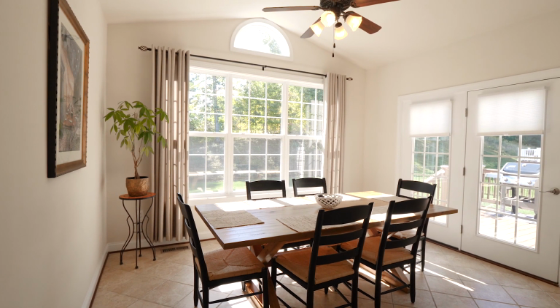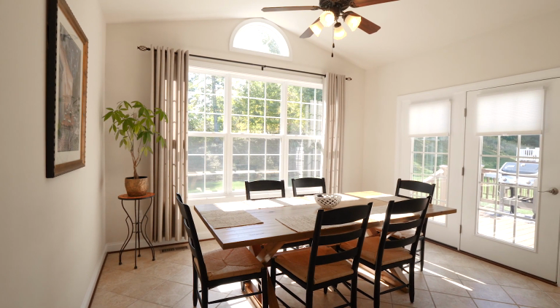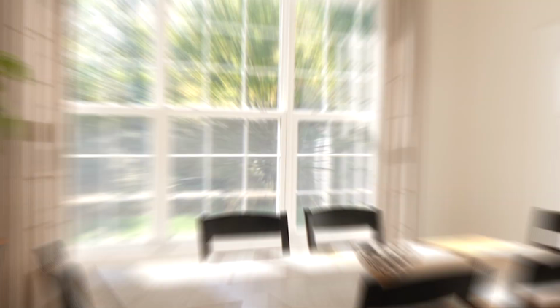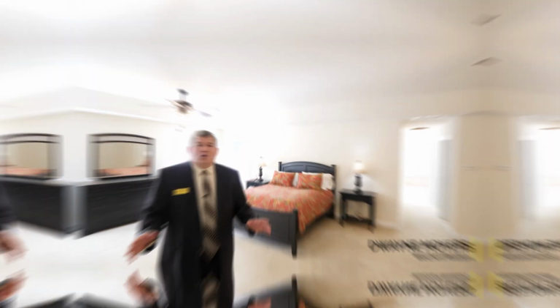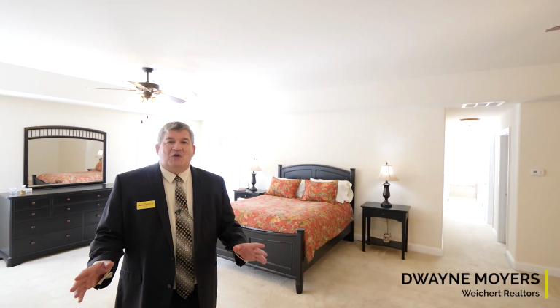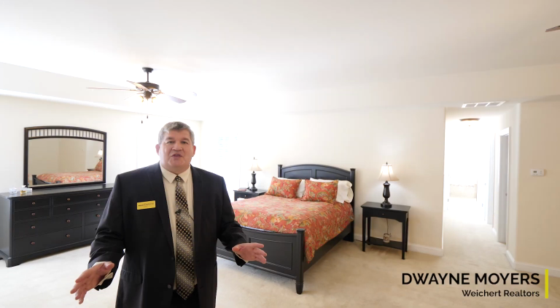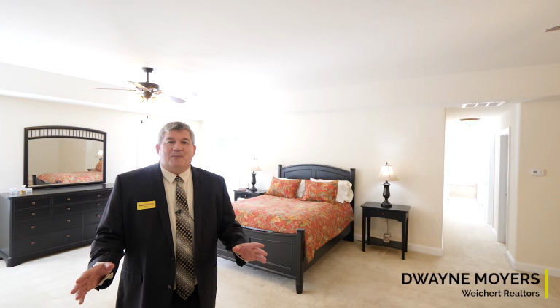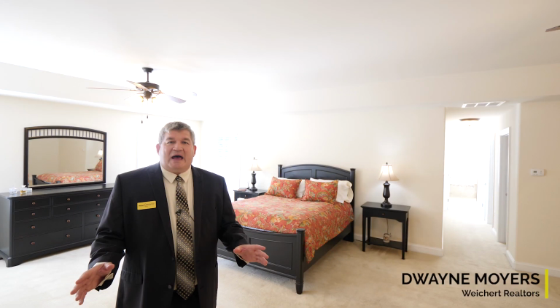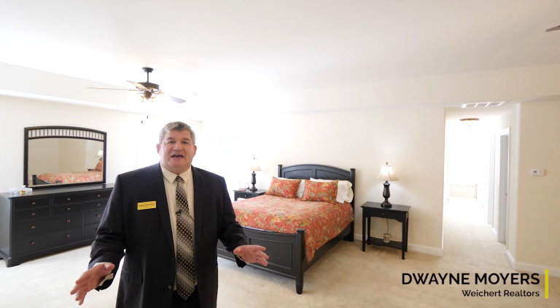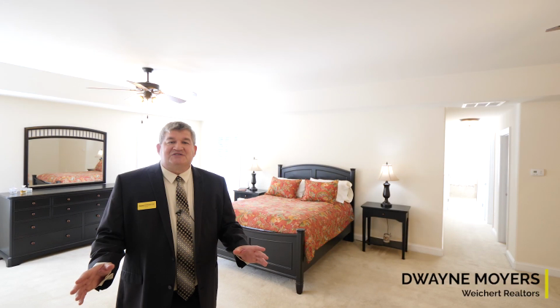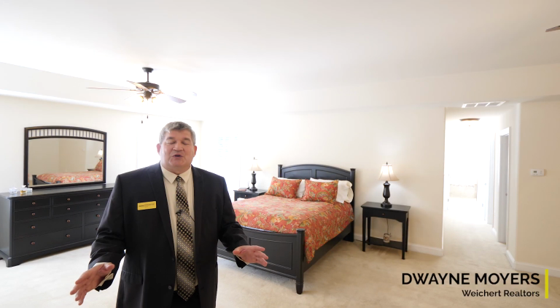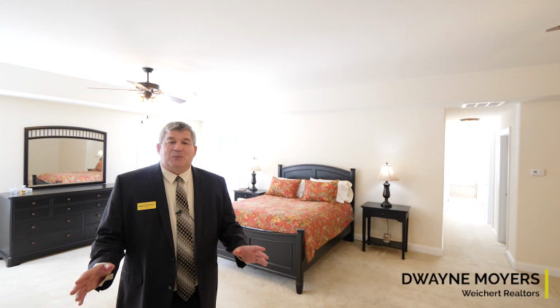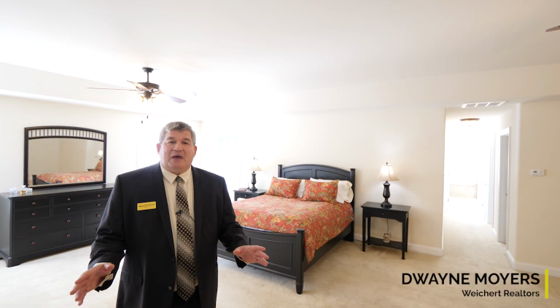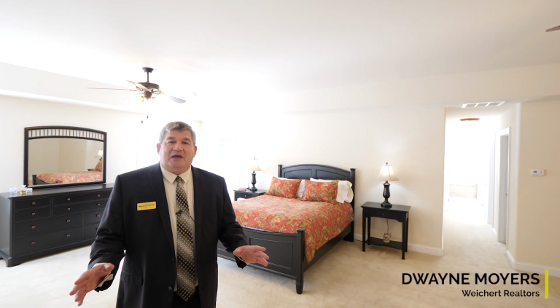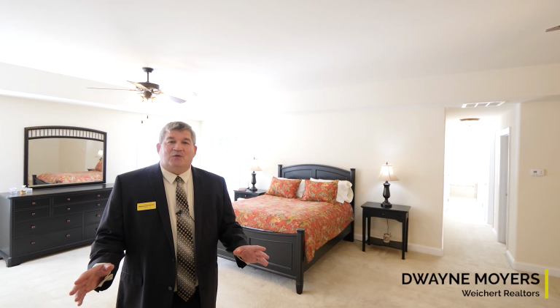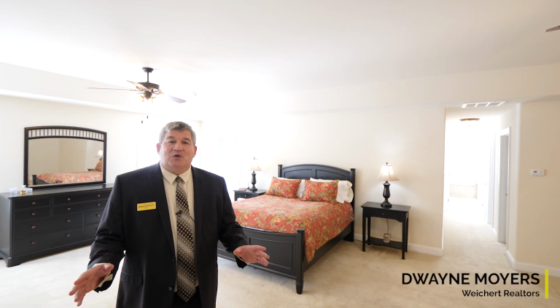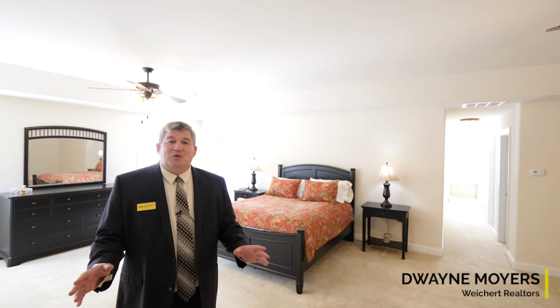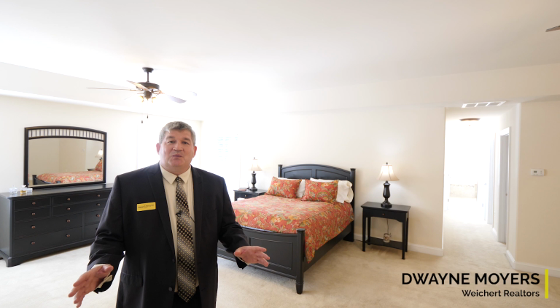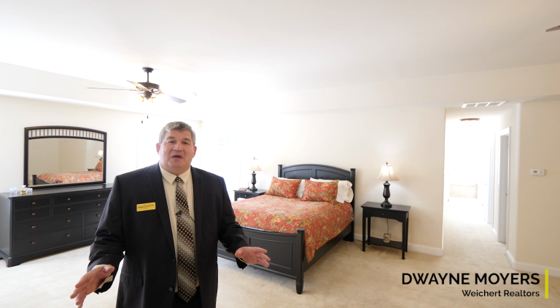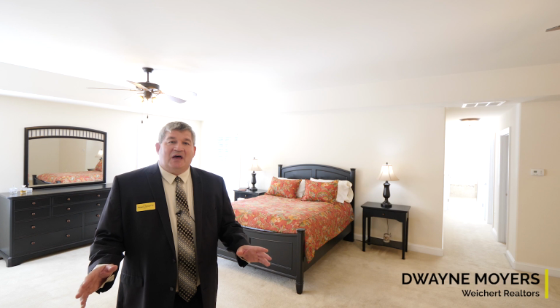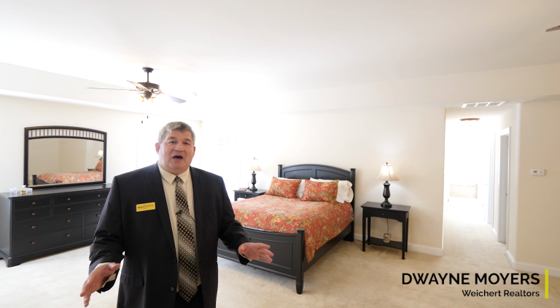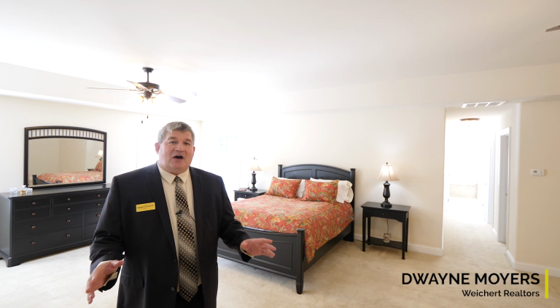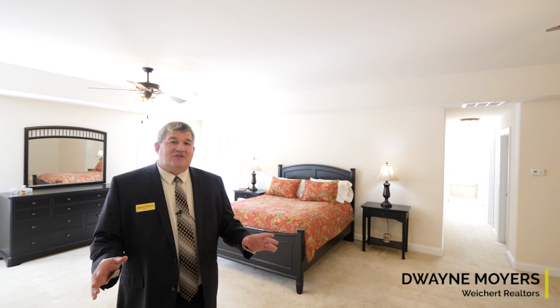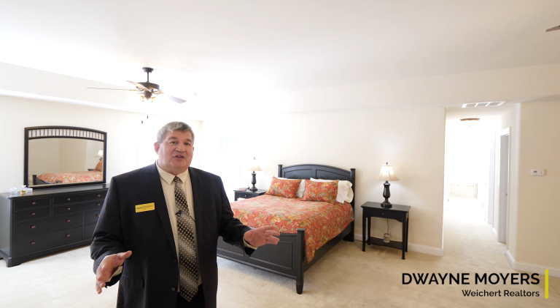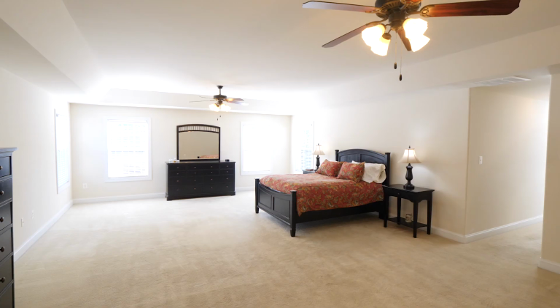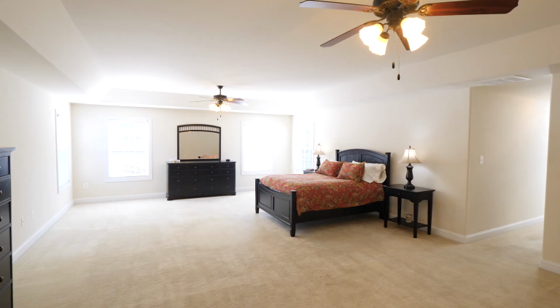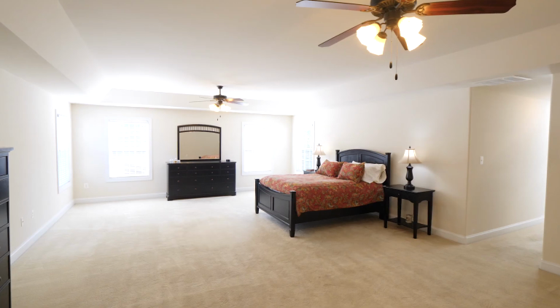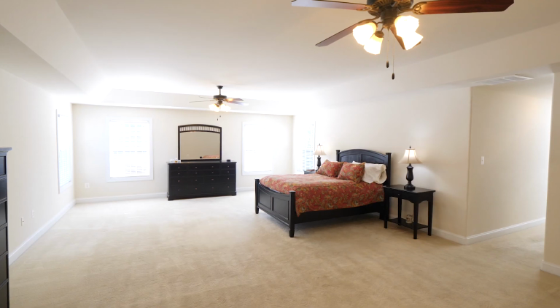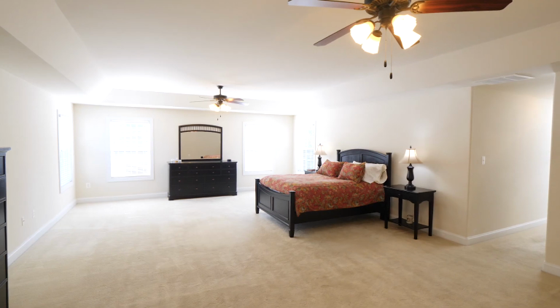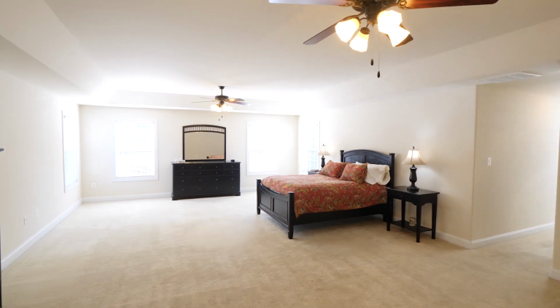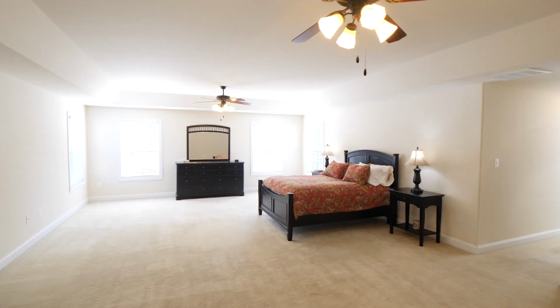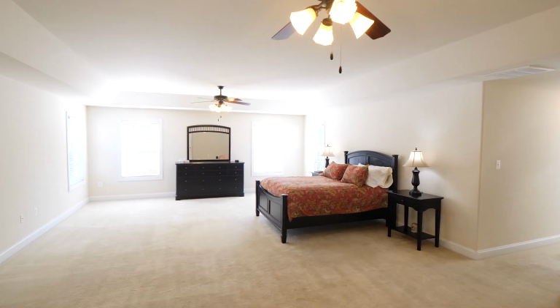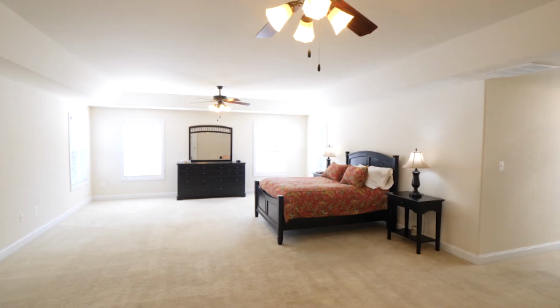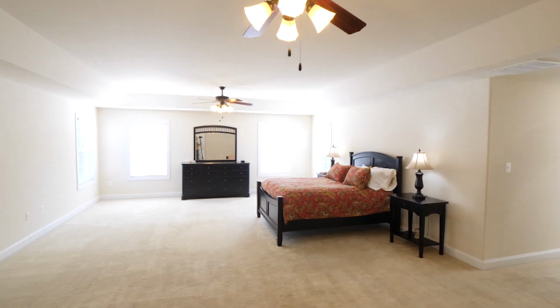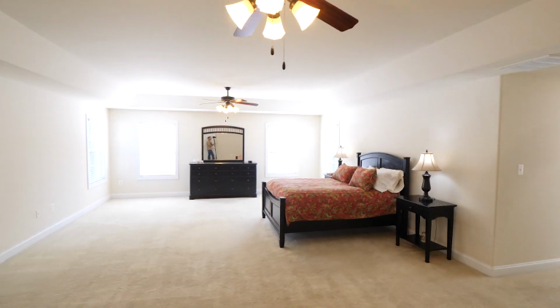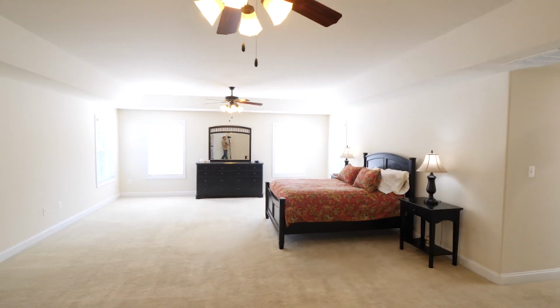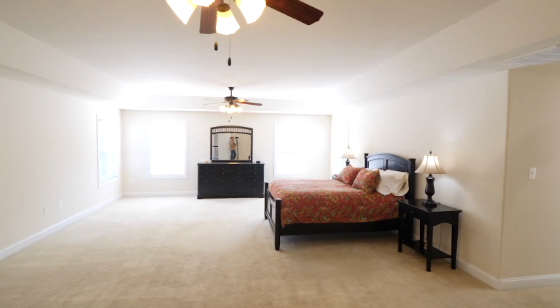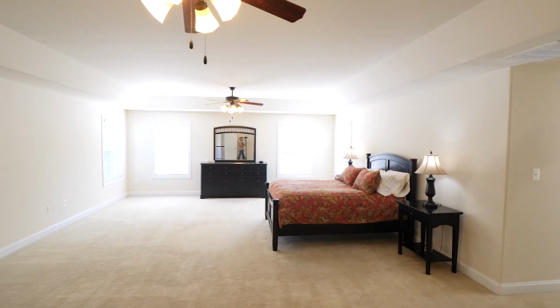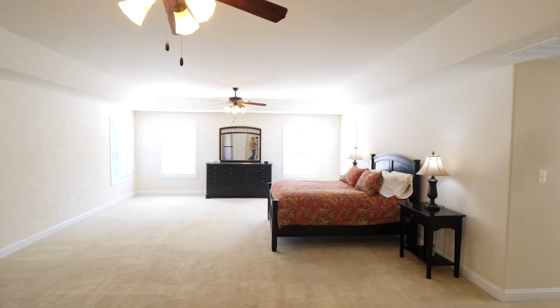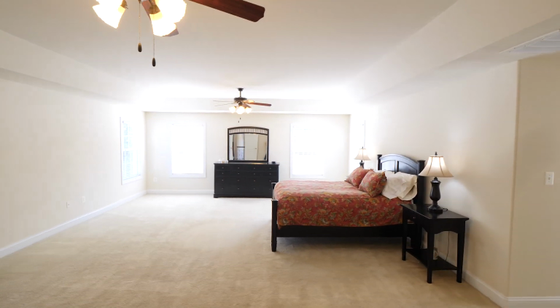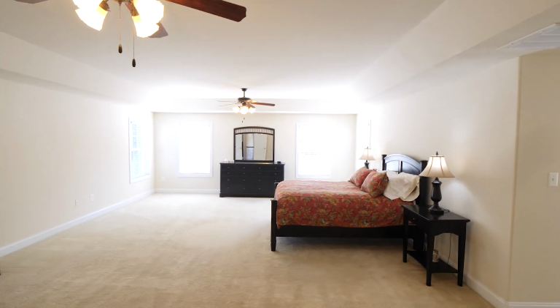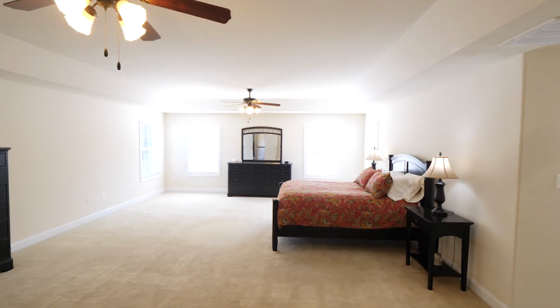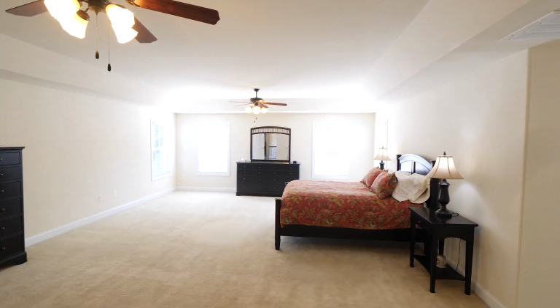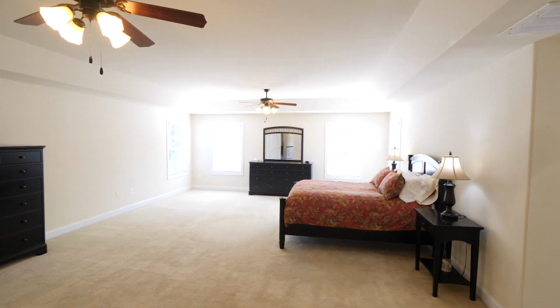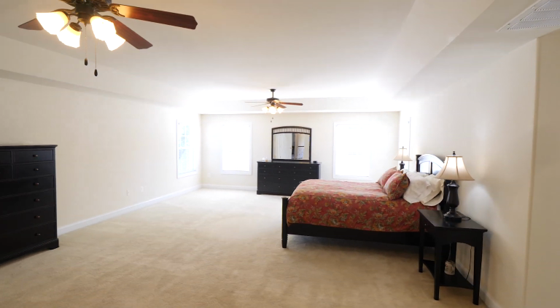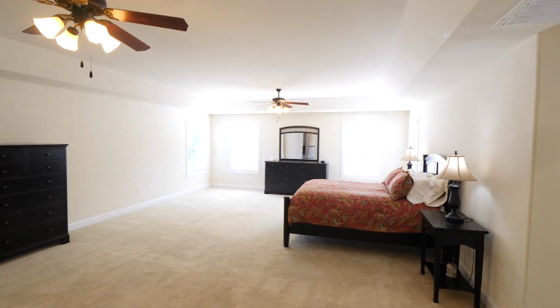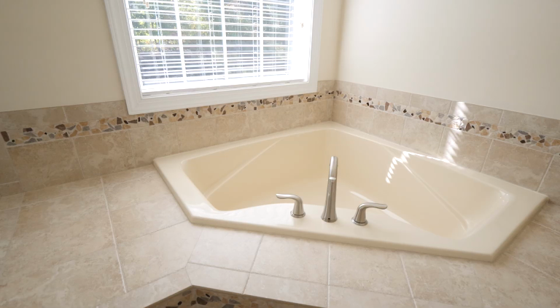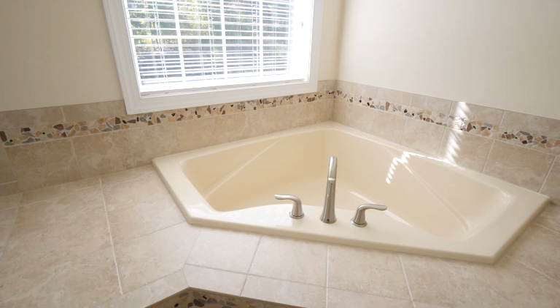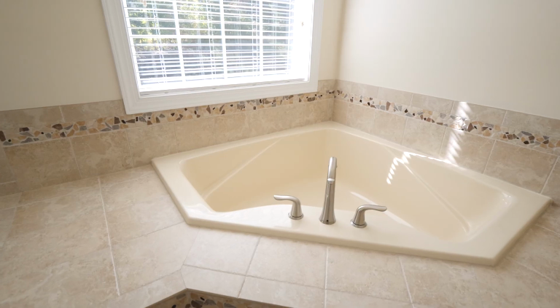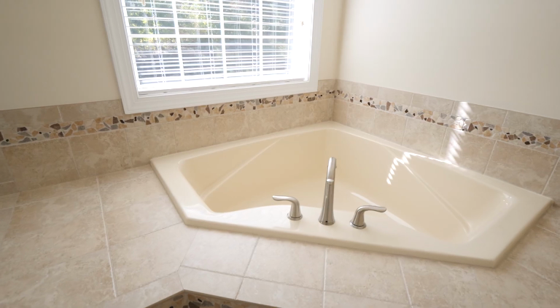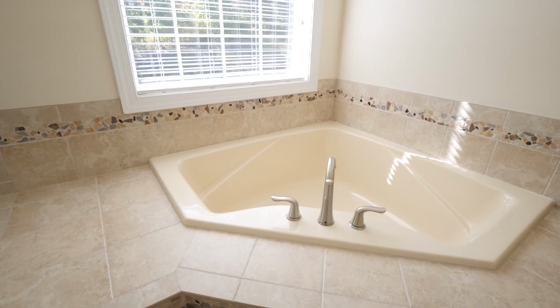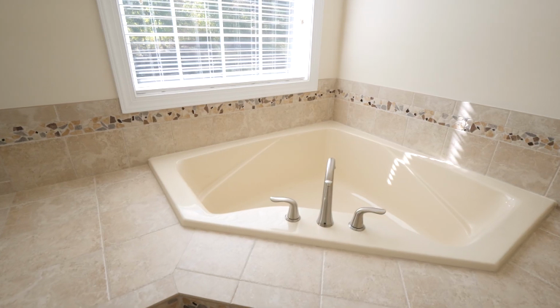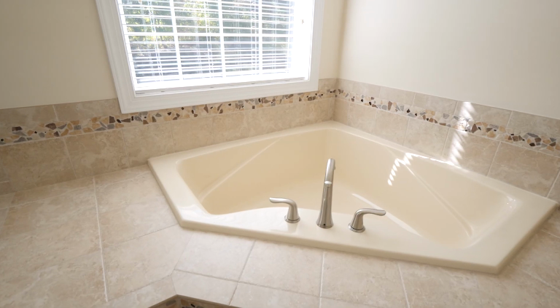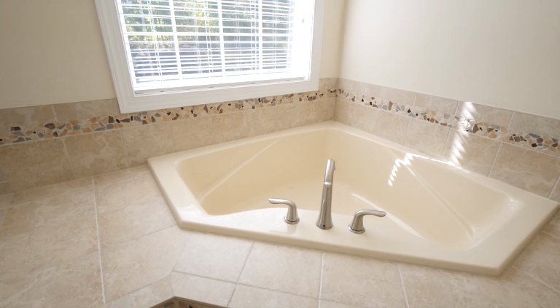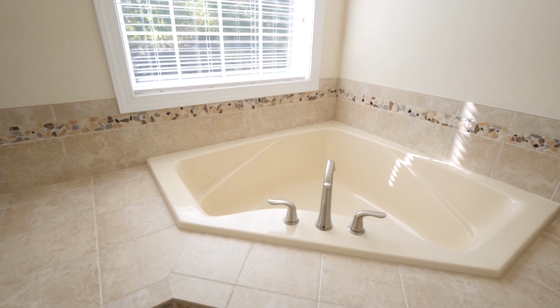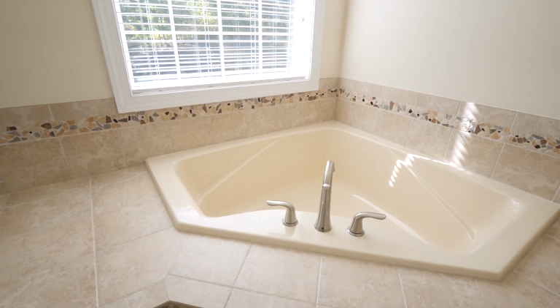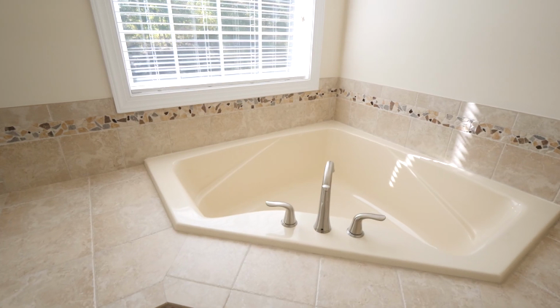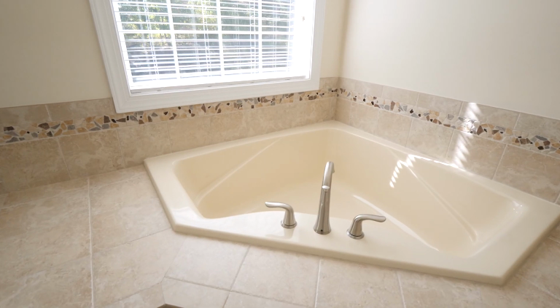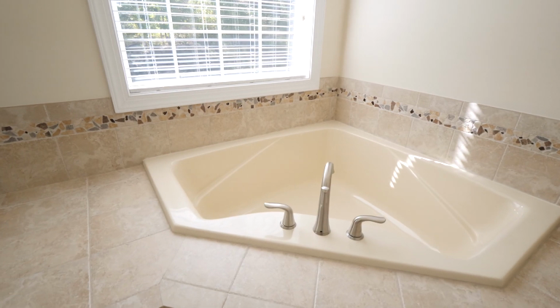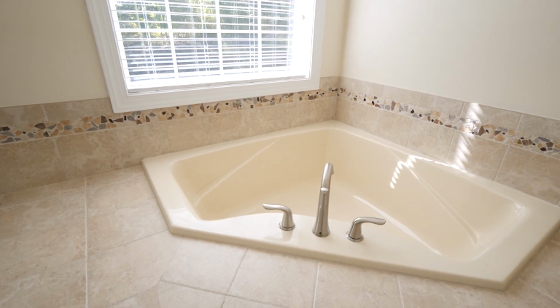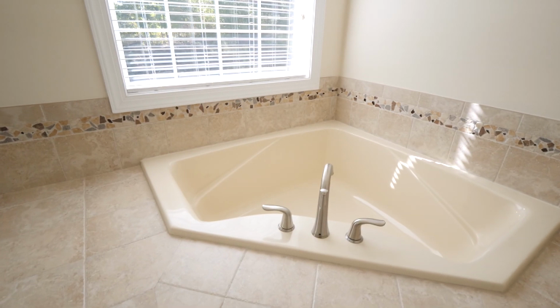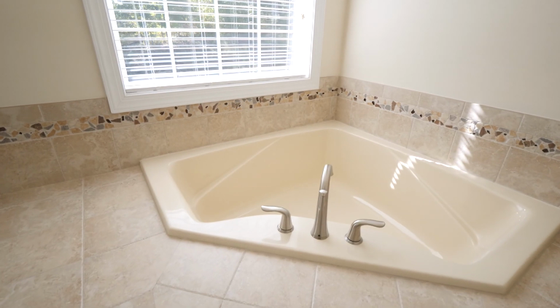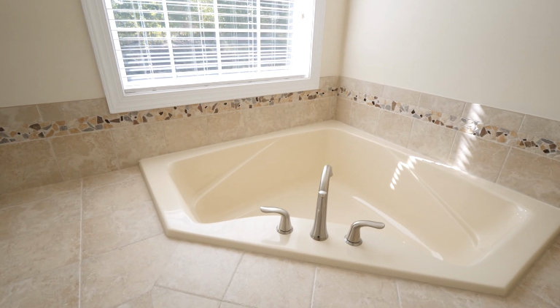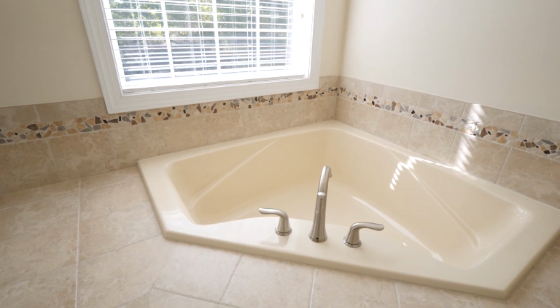We're in the master bedroom of the Lee Deluxe model by Brookstone Homes at Augustine. Take a look at this.